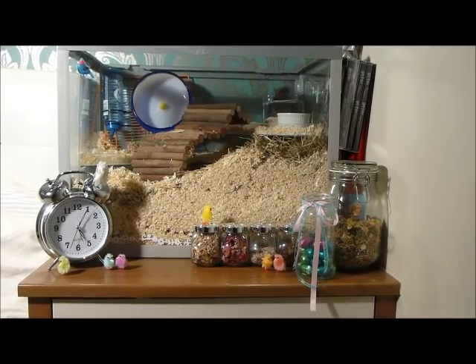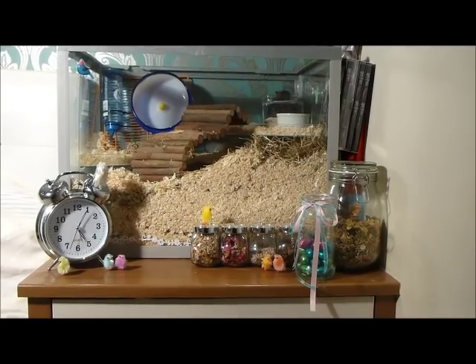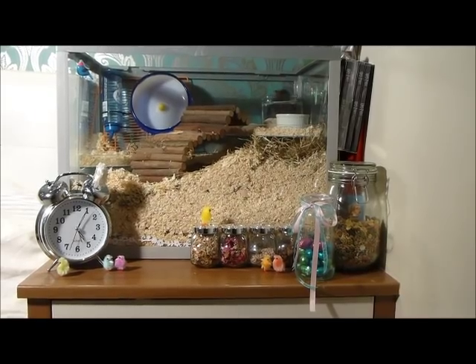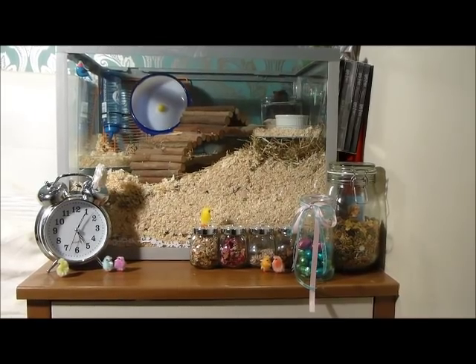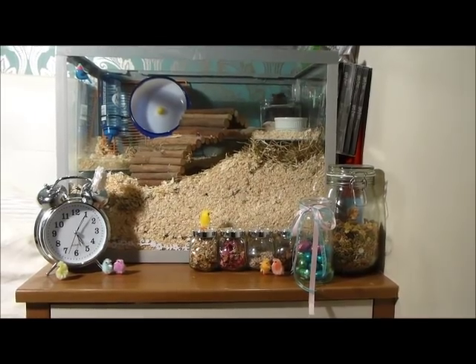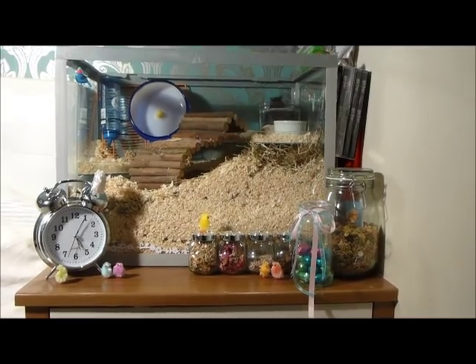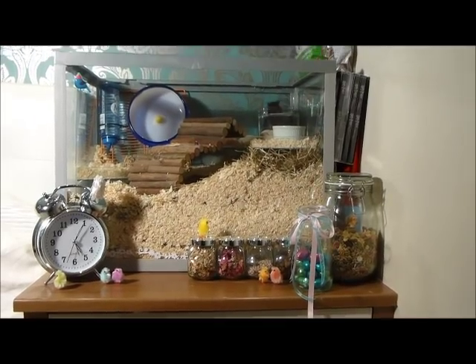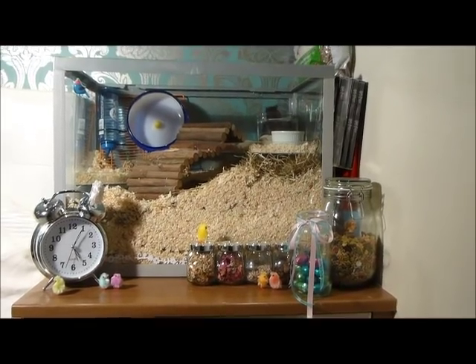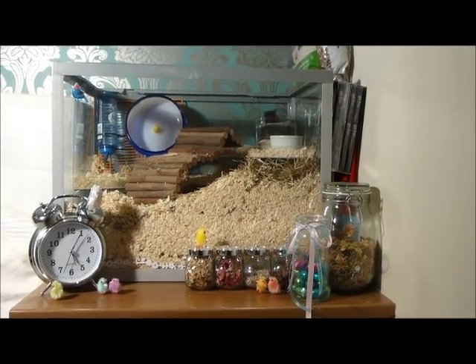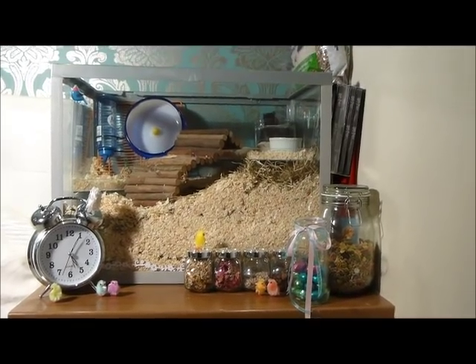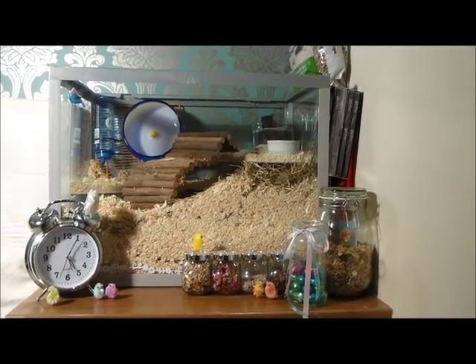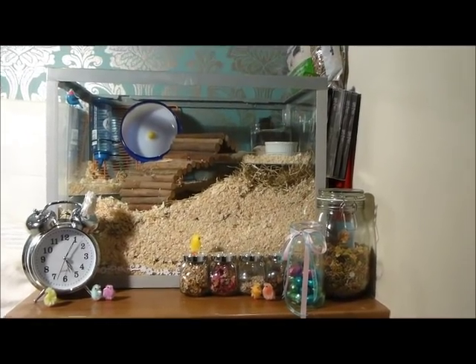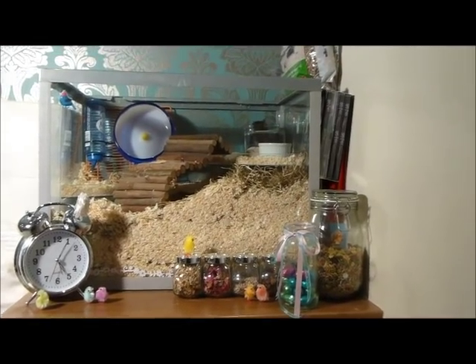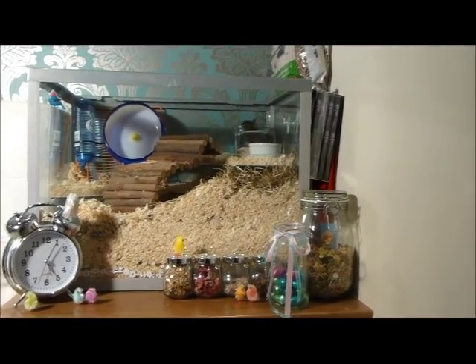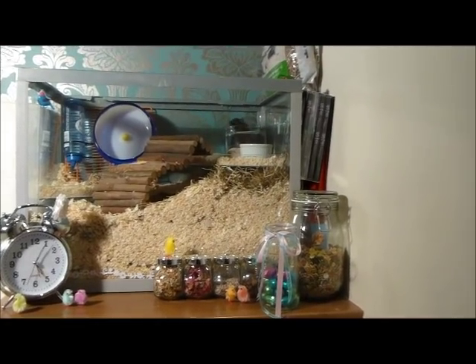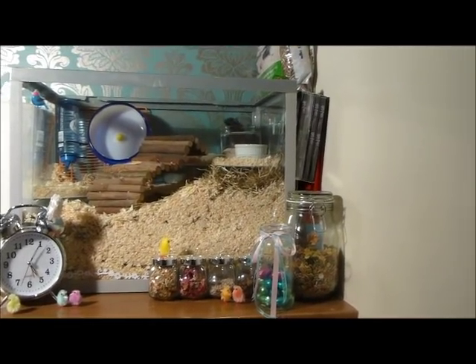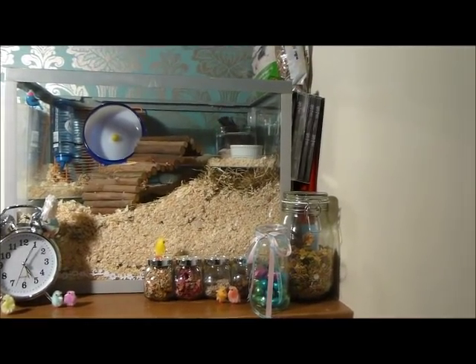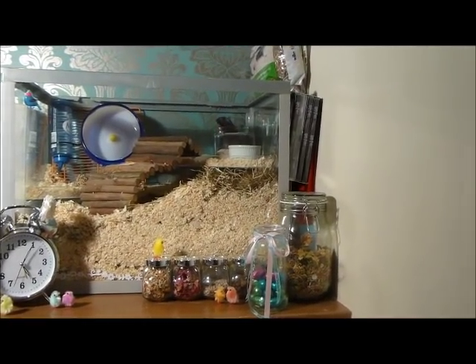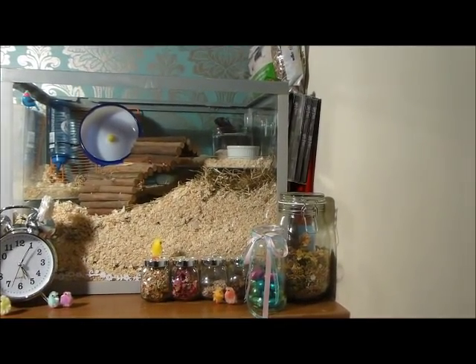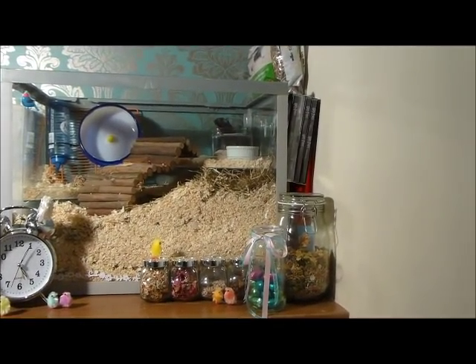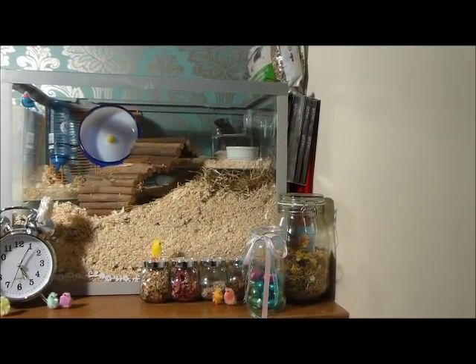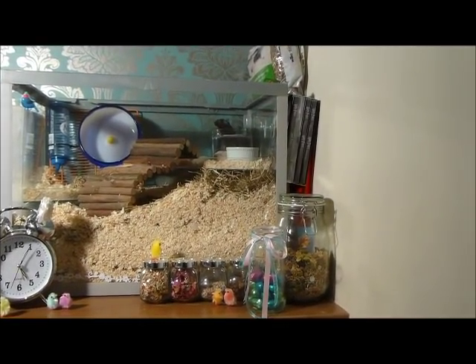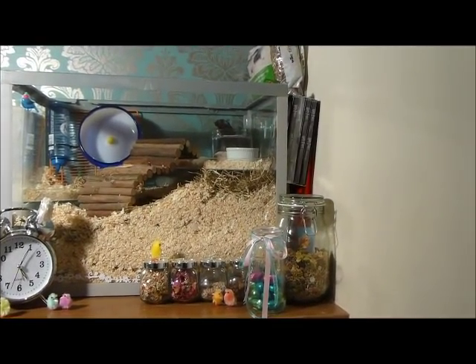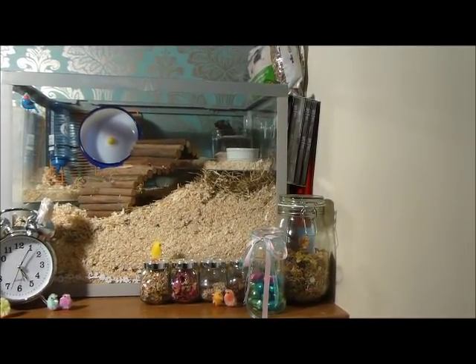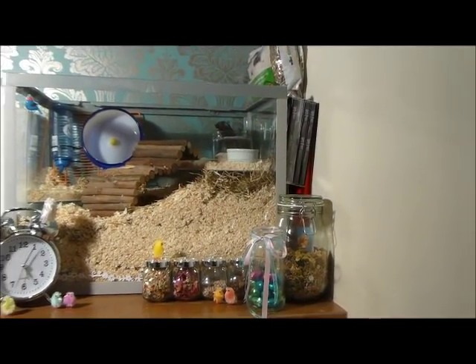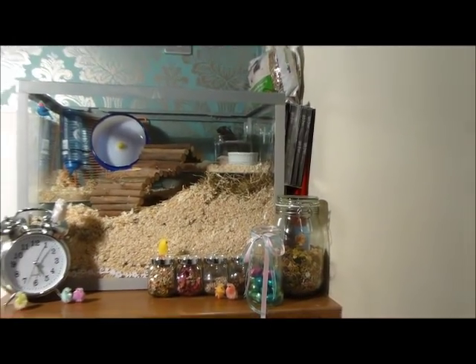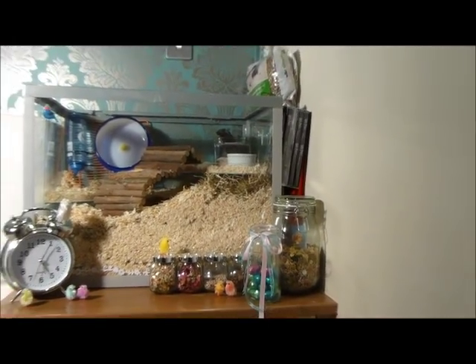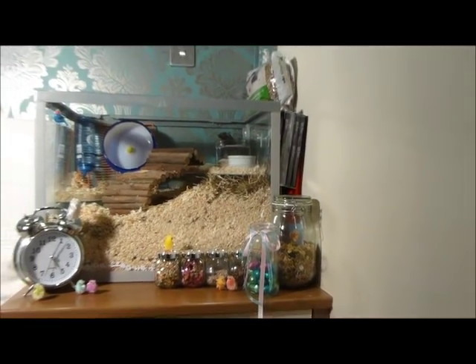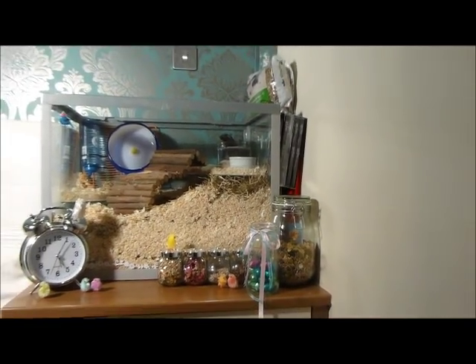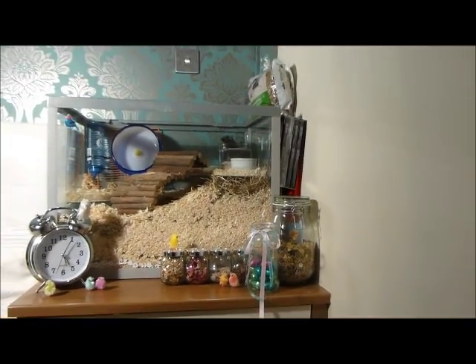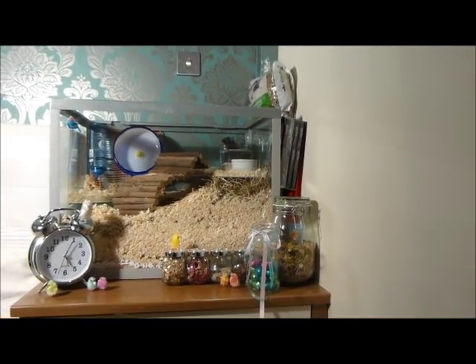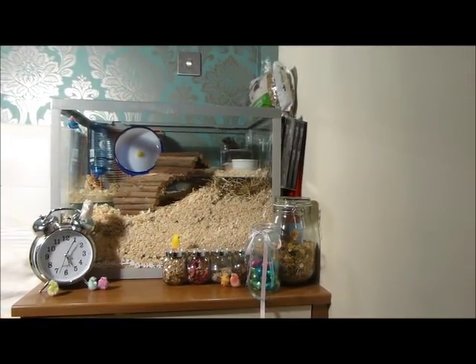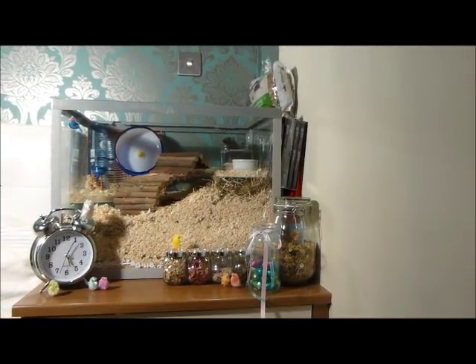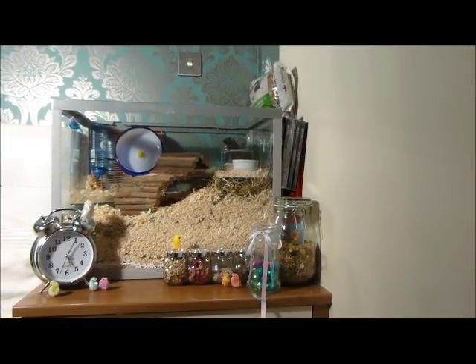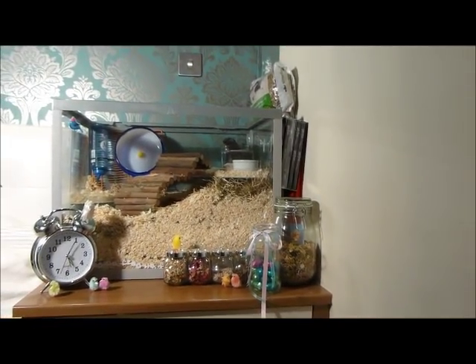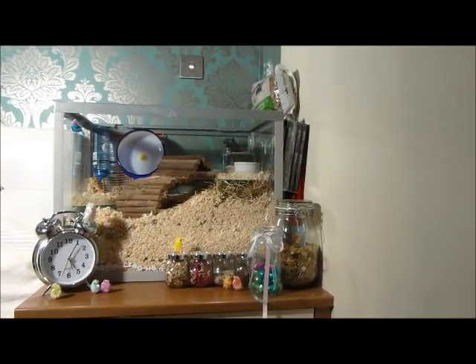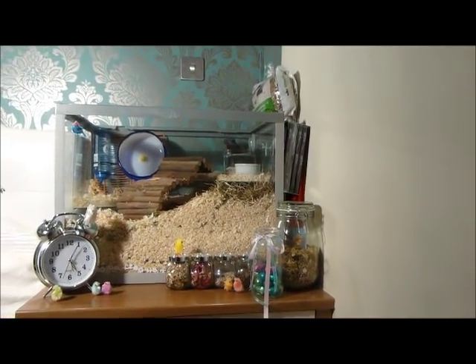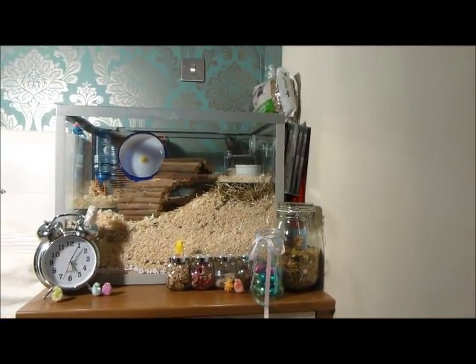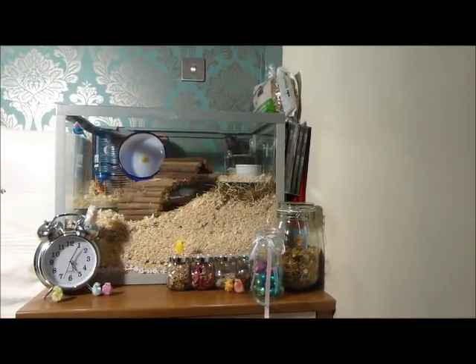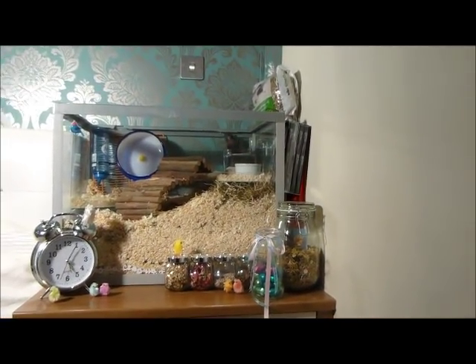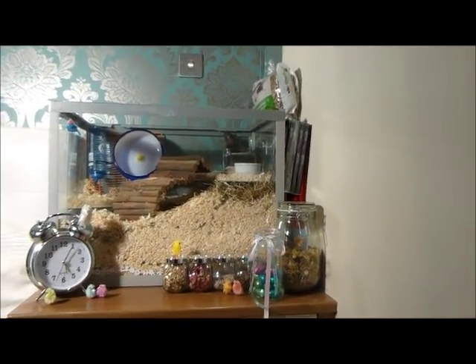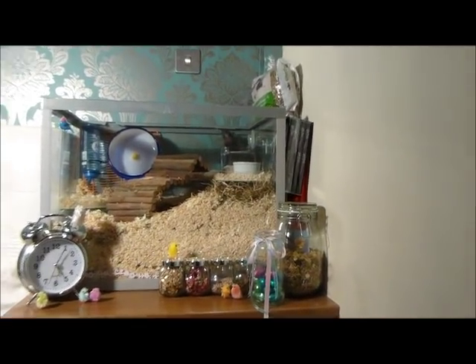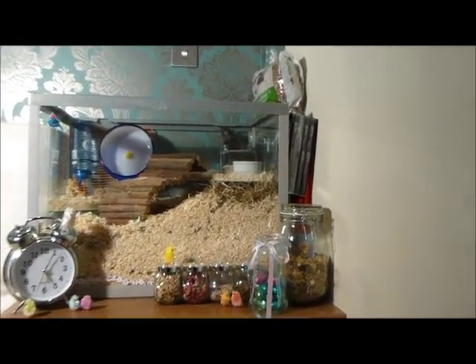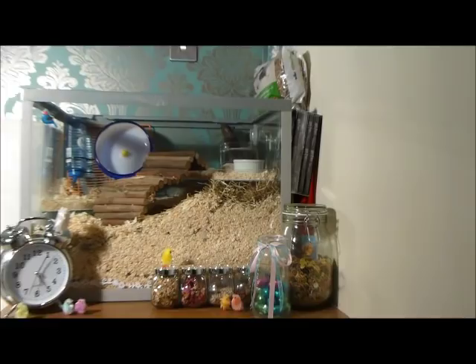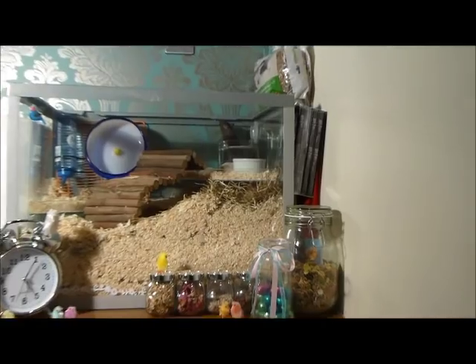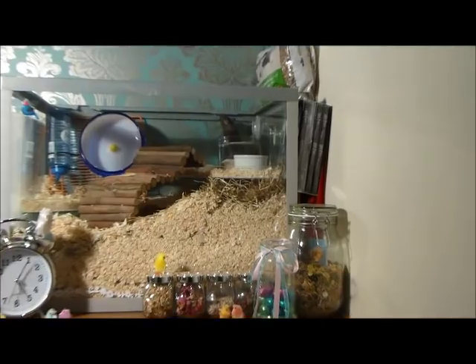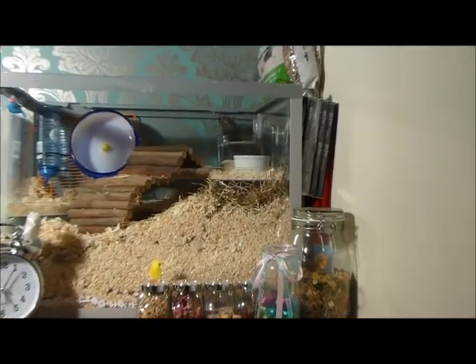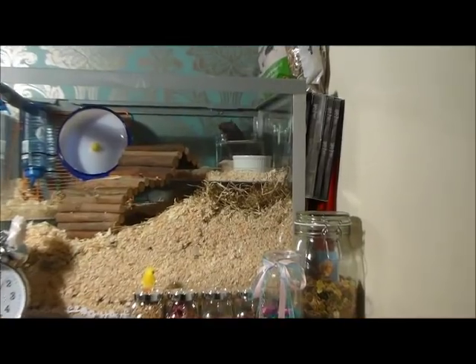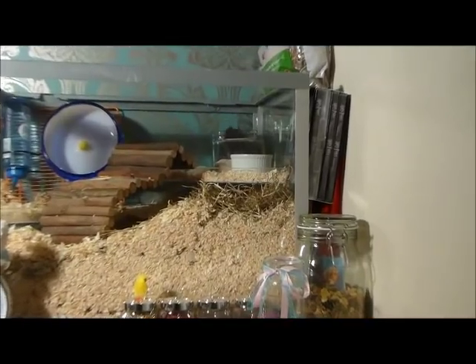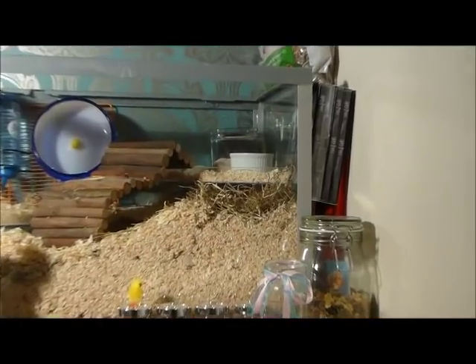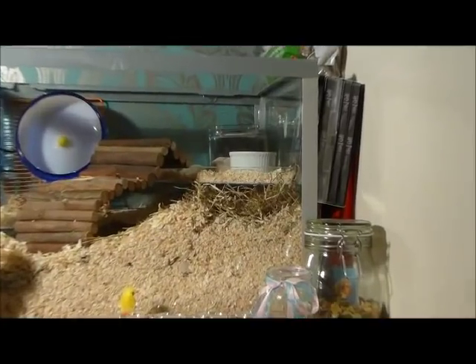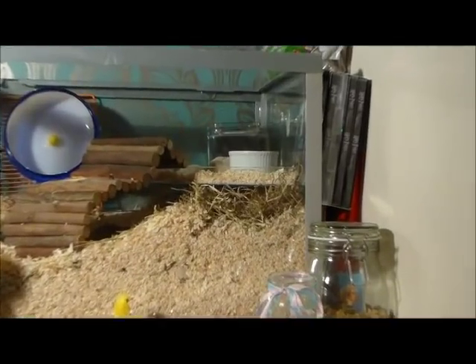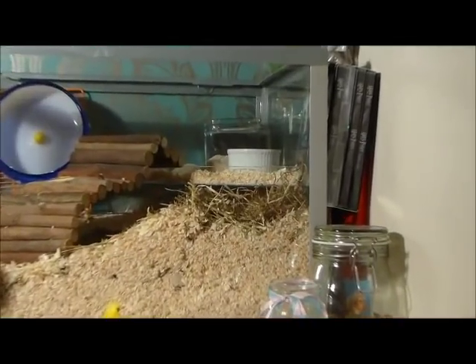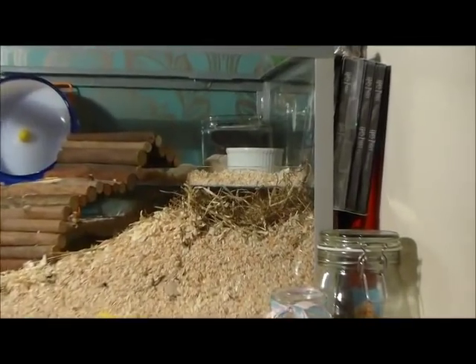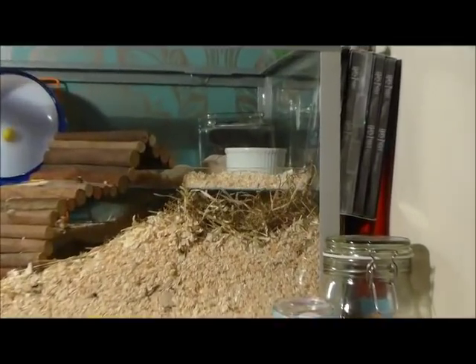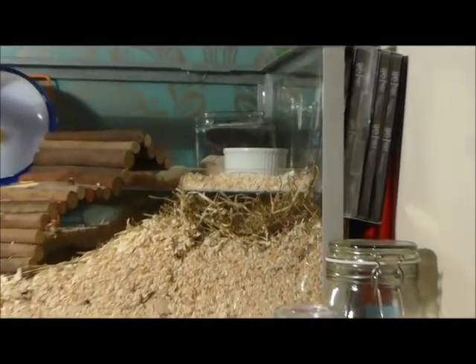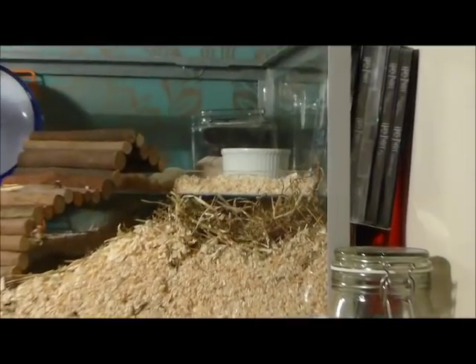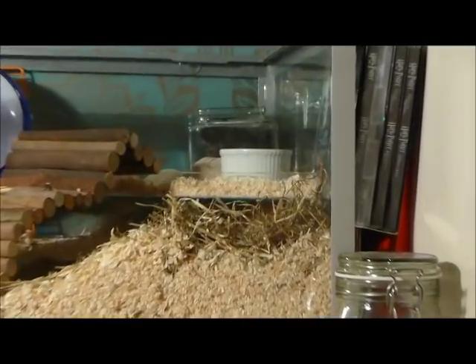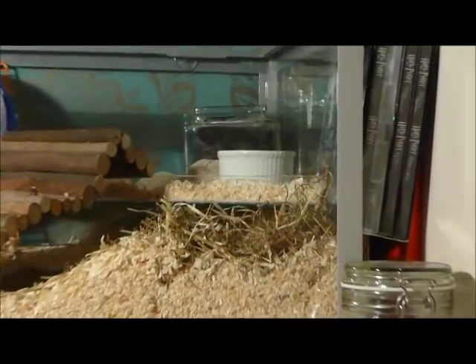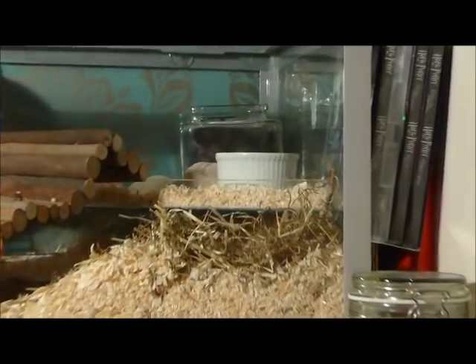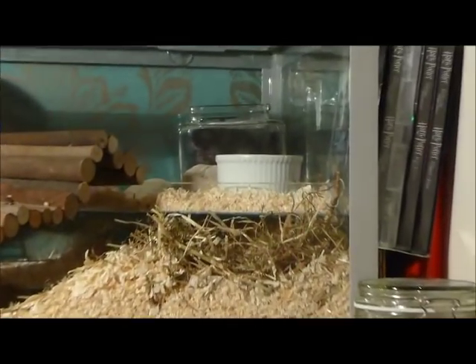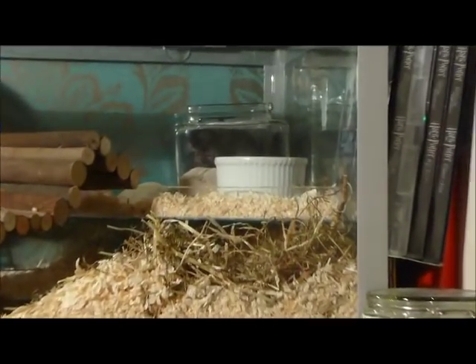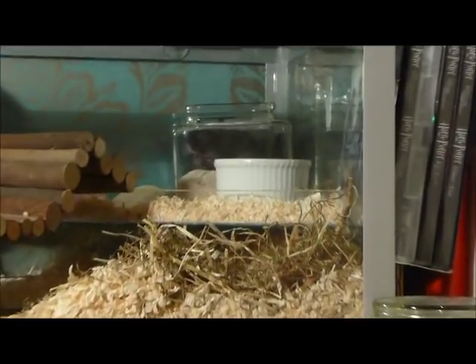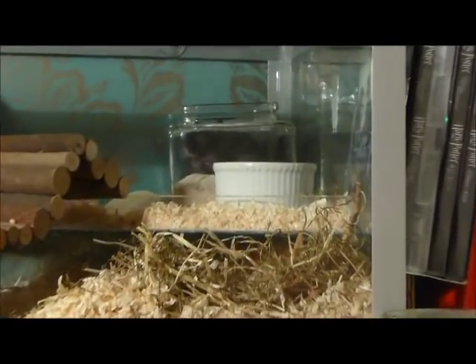As you can see, we have decorated for Easter on the outside of their cage to make sure they can come to no harm.